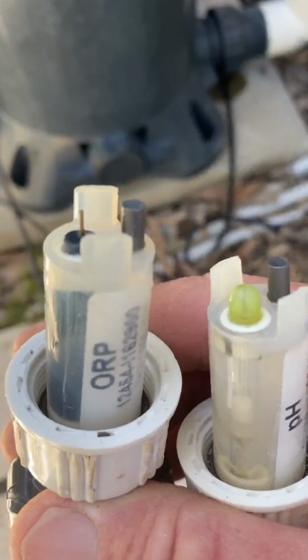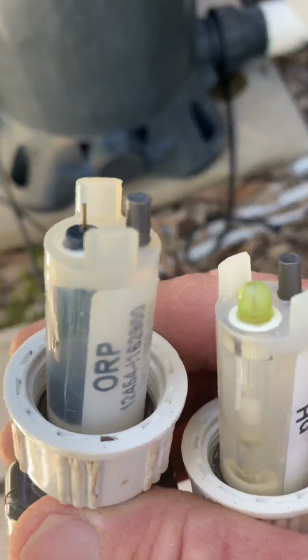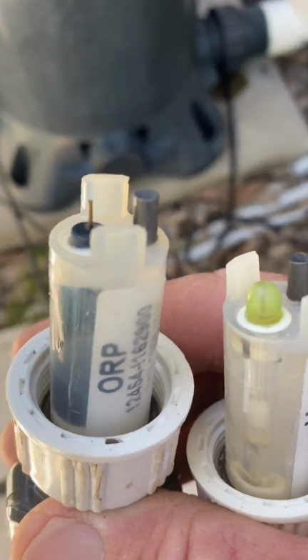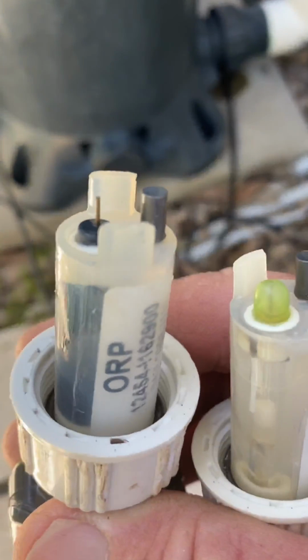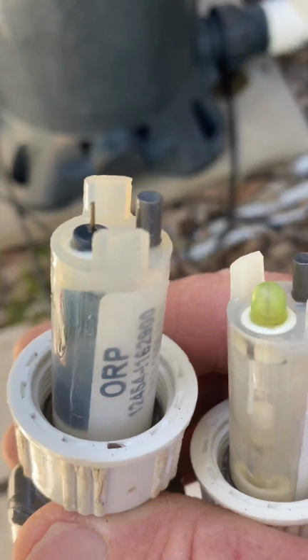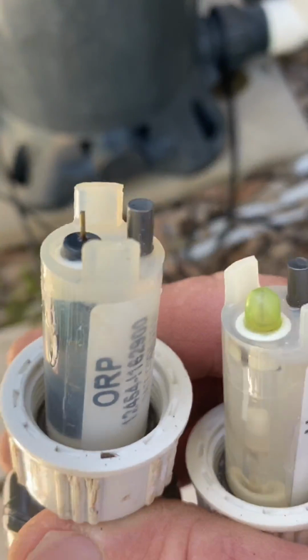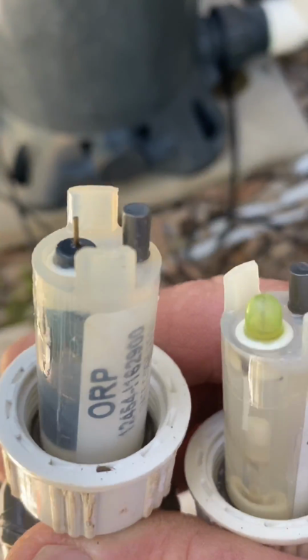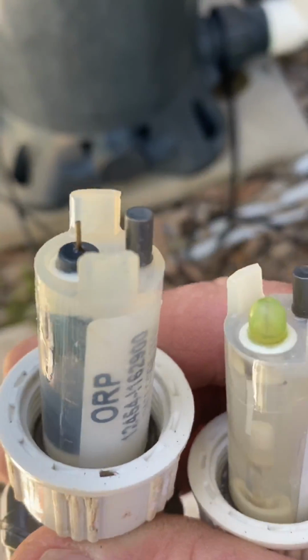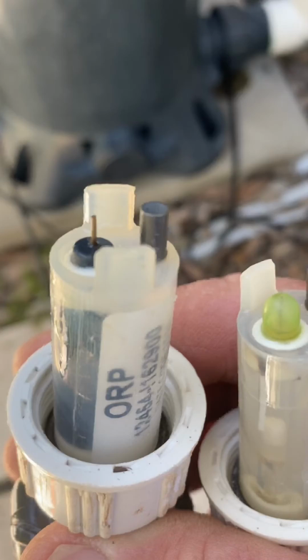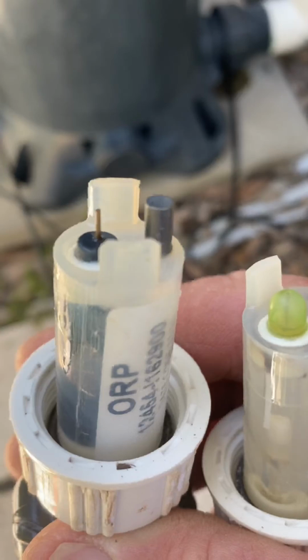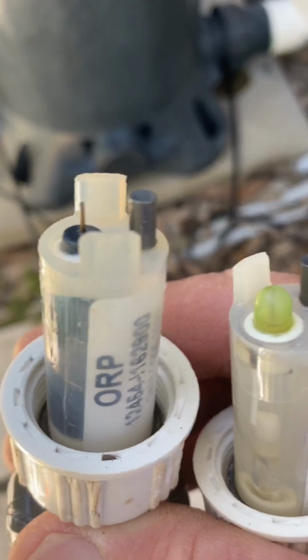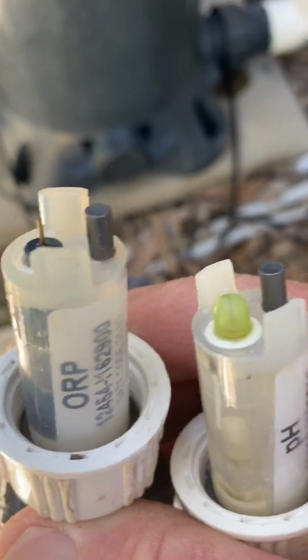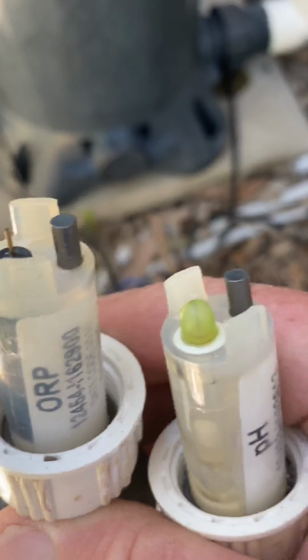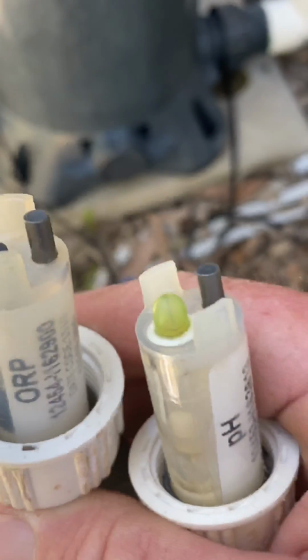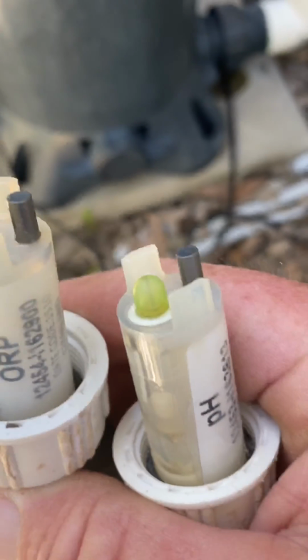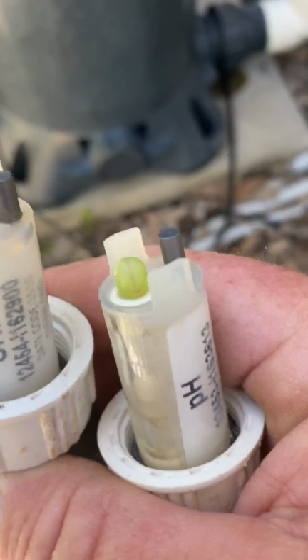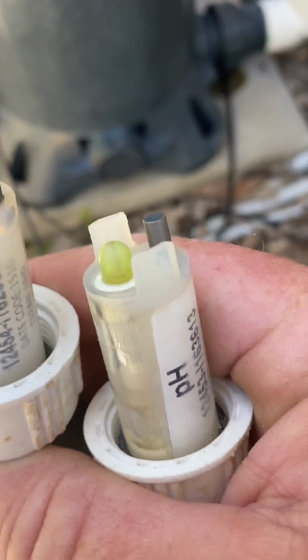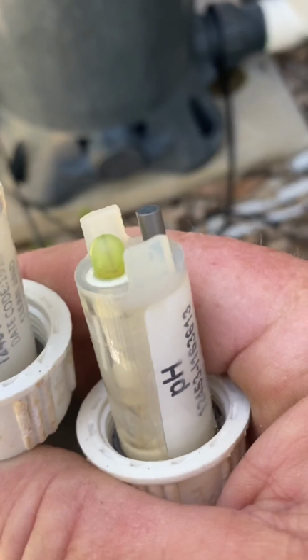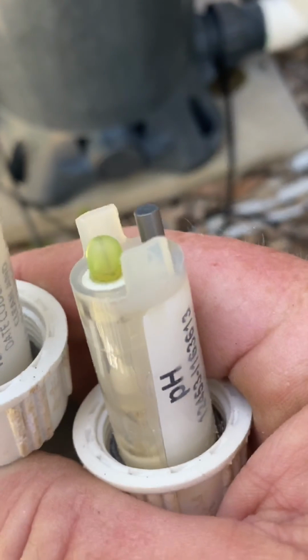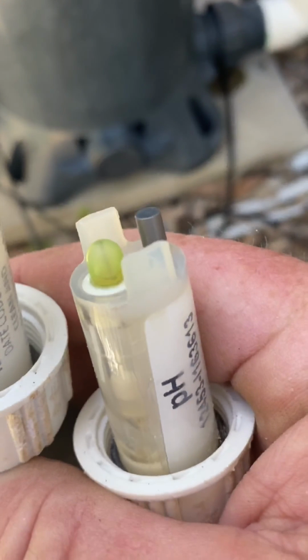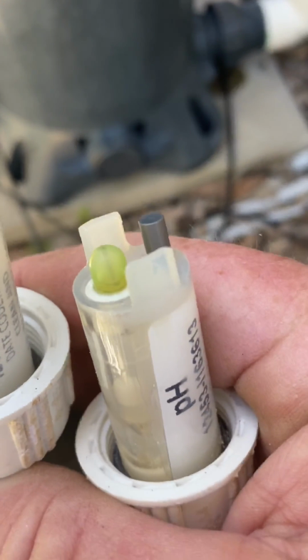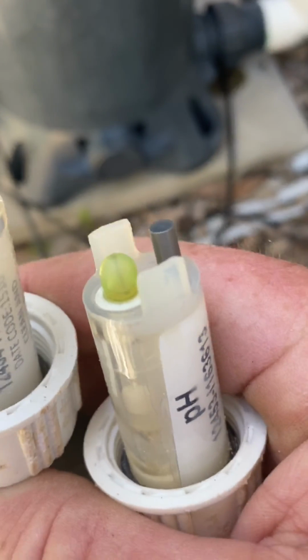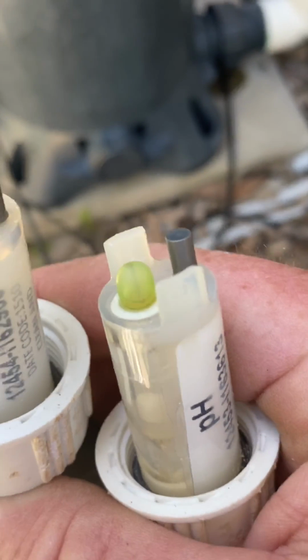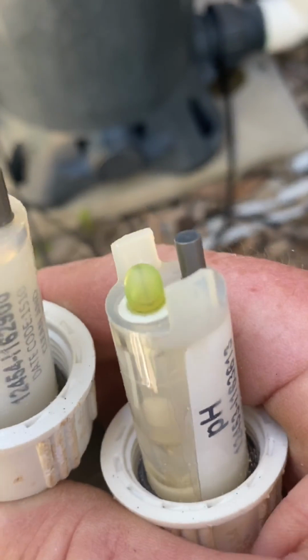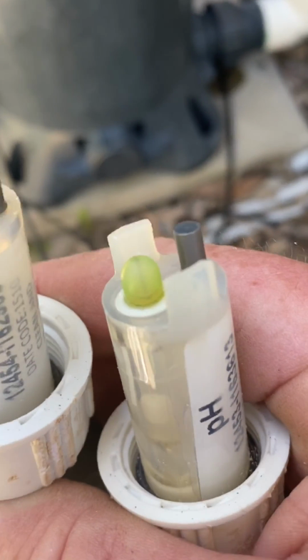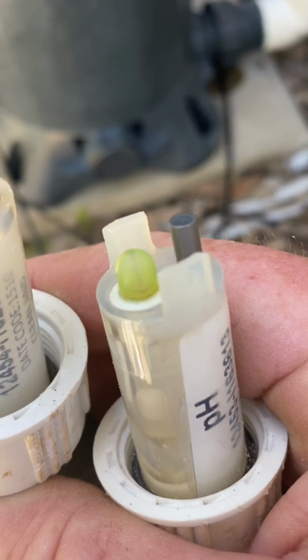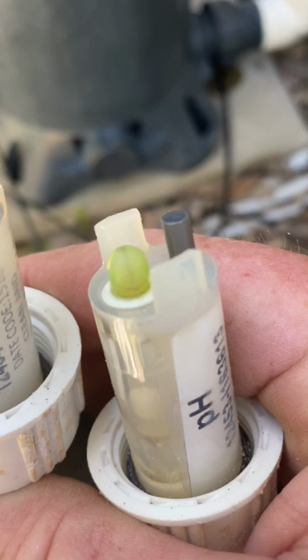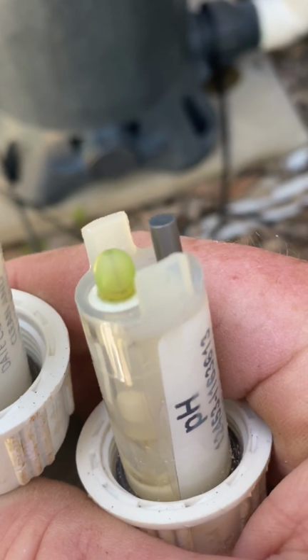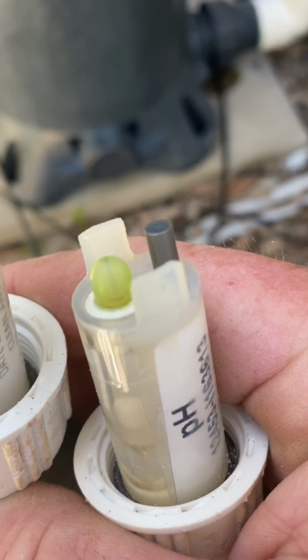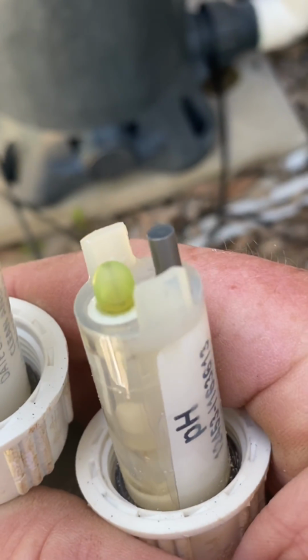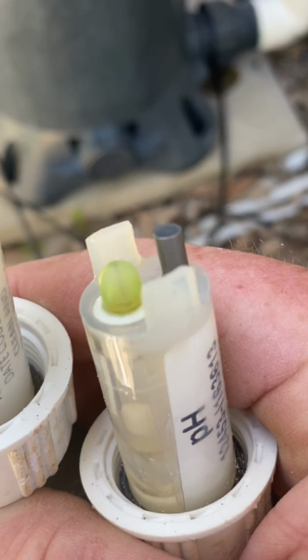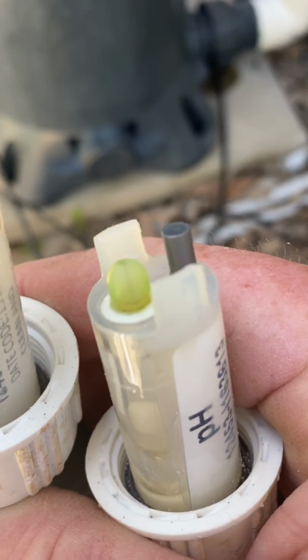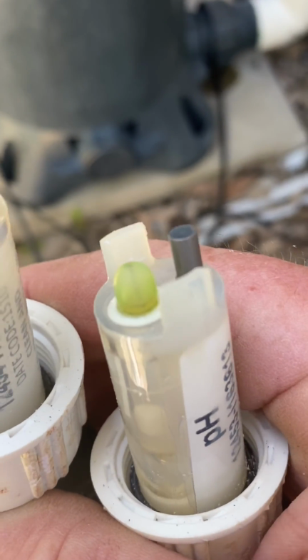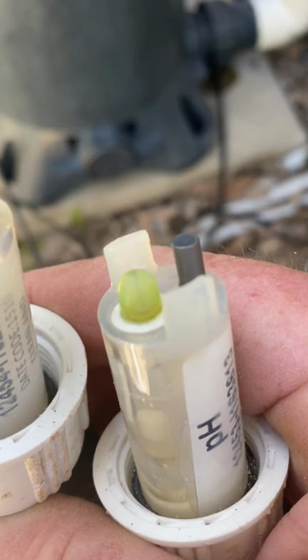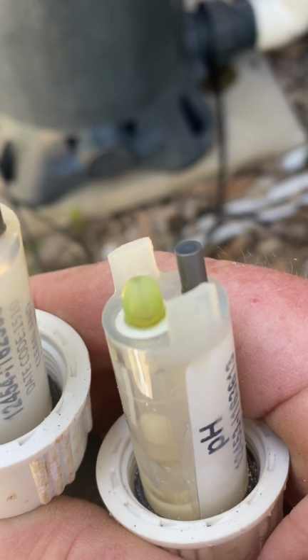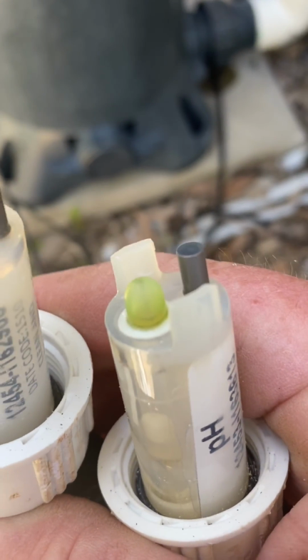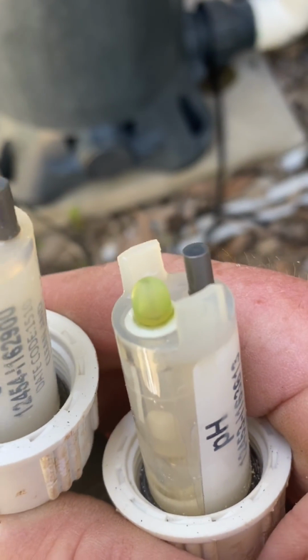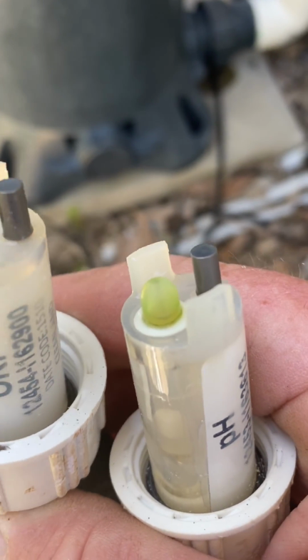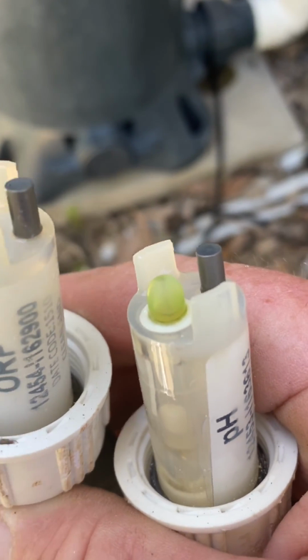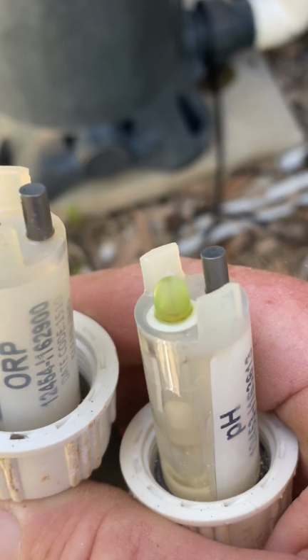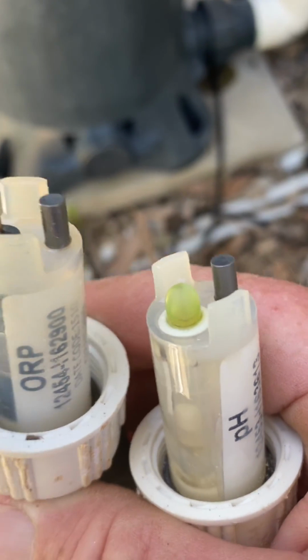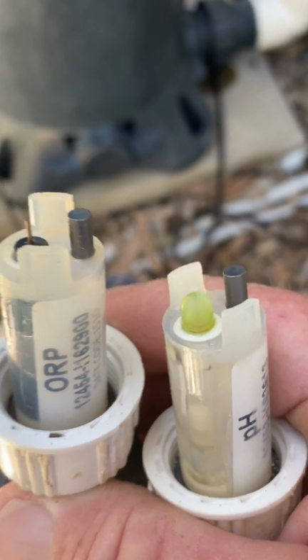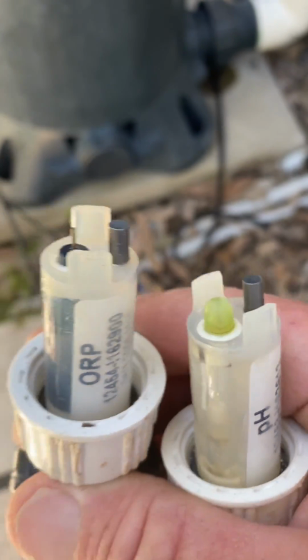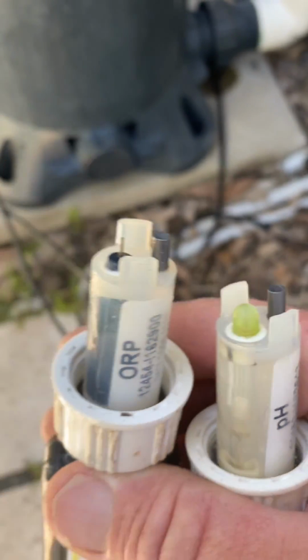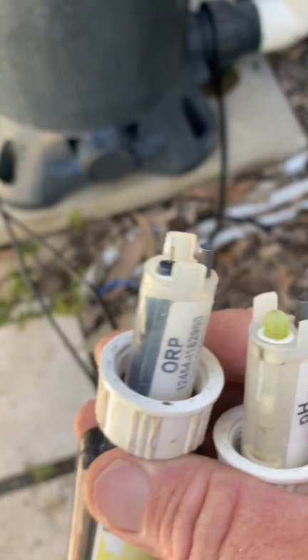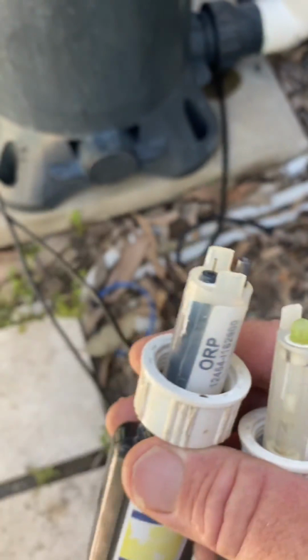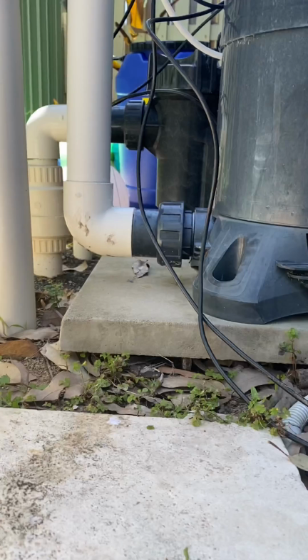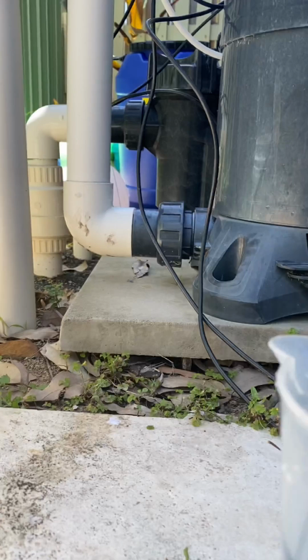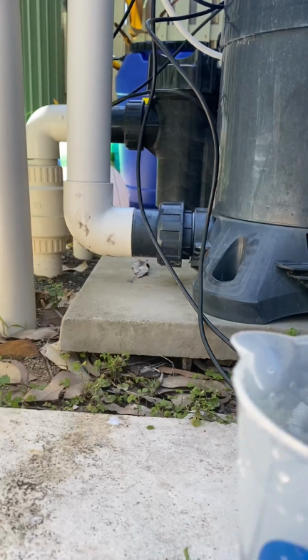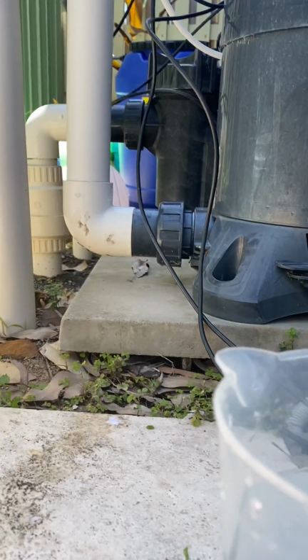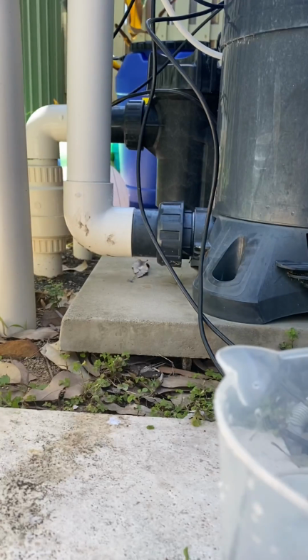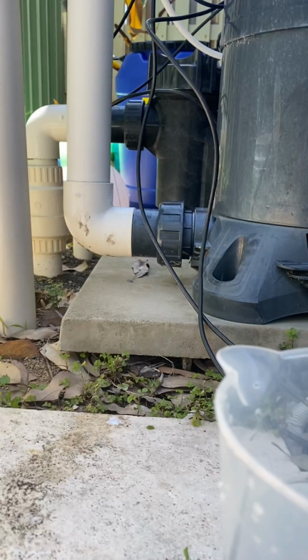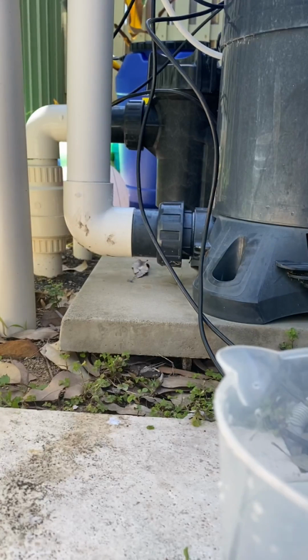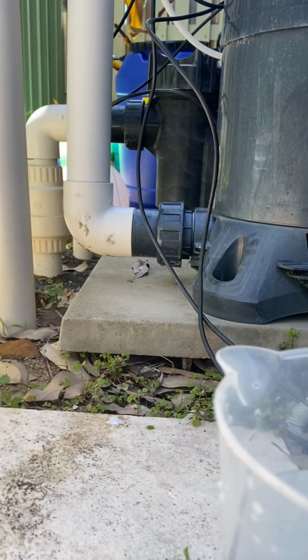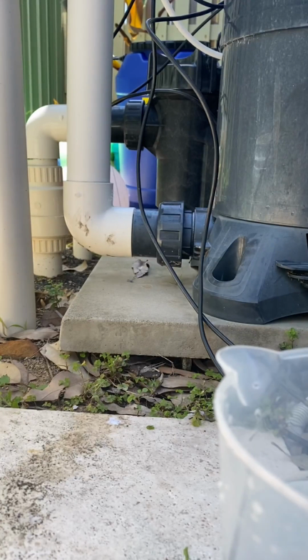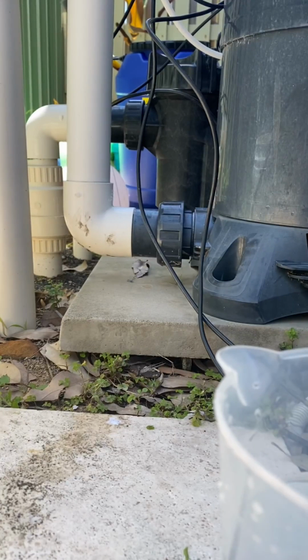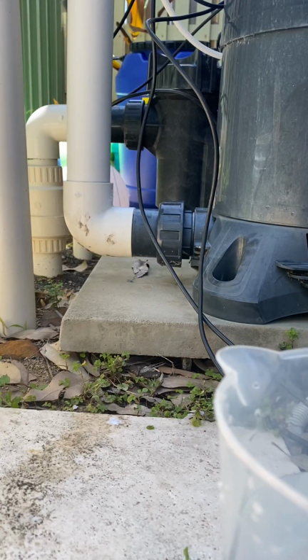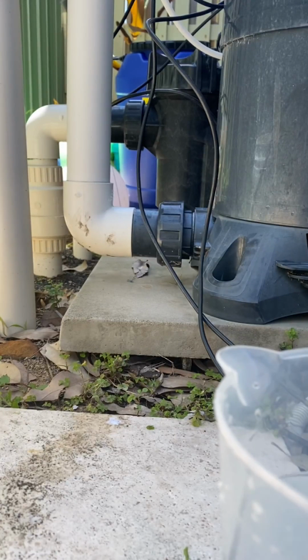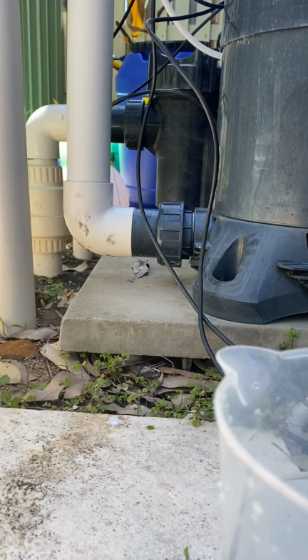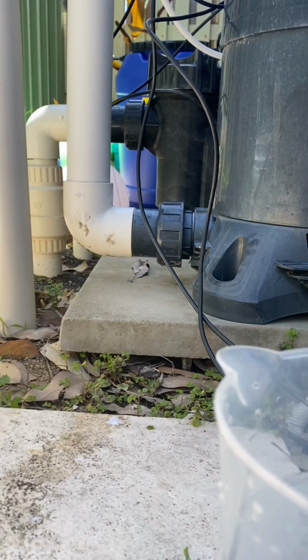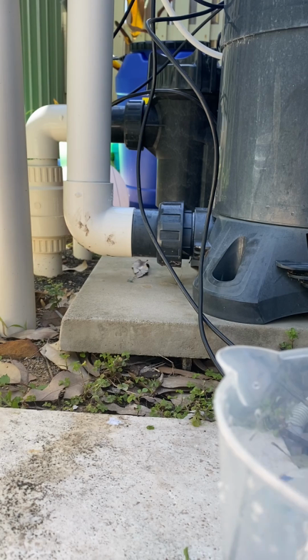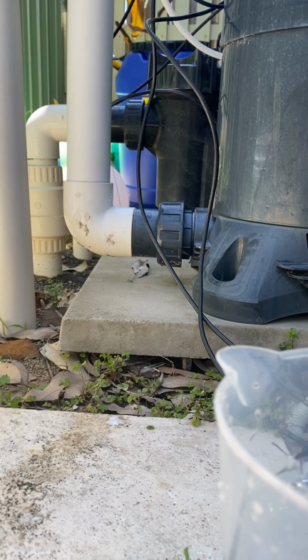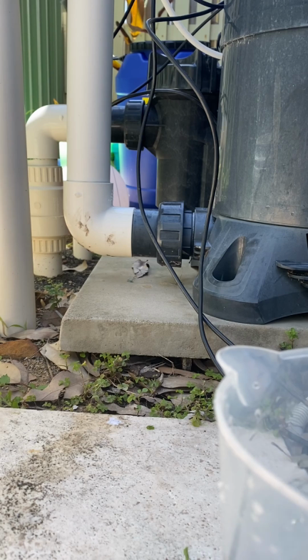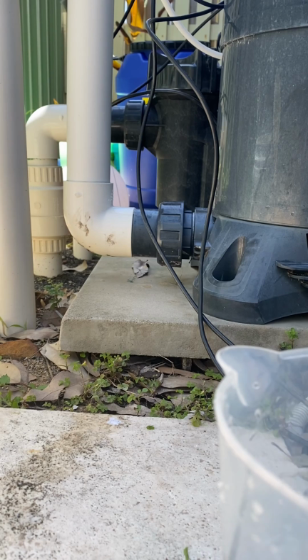Over time these probes get a little buildup of sediment on them, and they won't be able to read the correct measurement in the water.